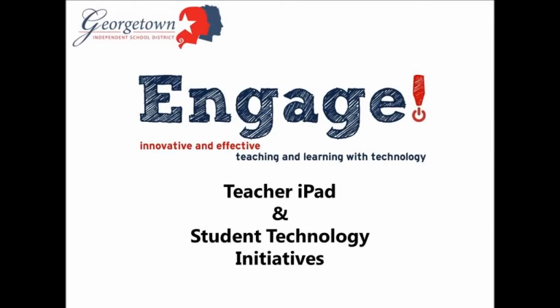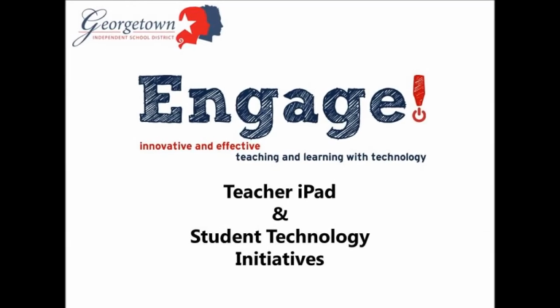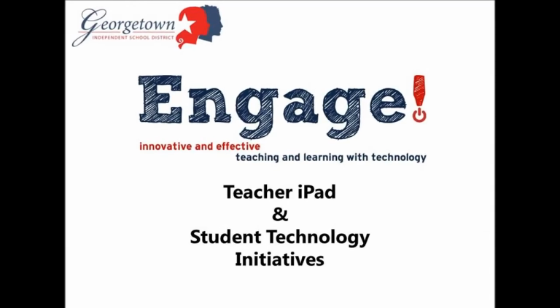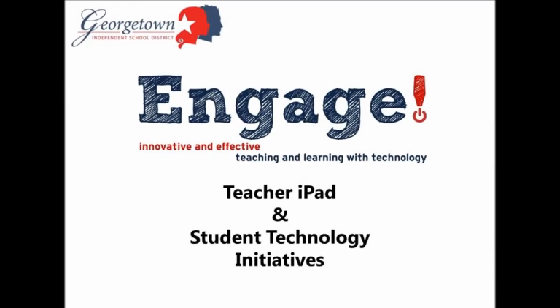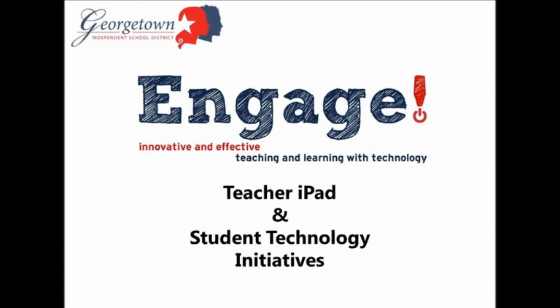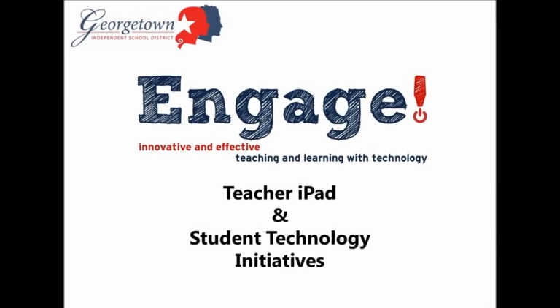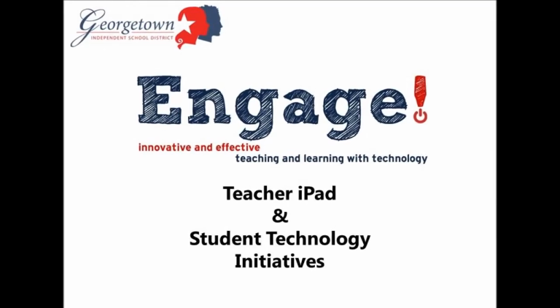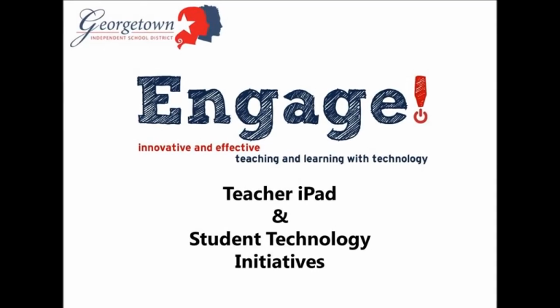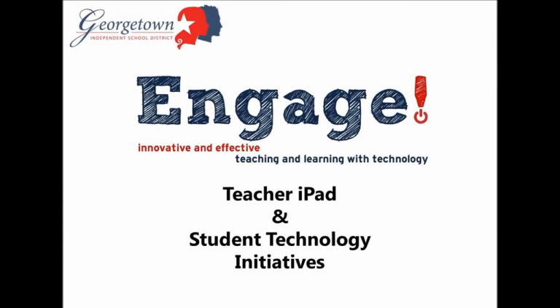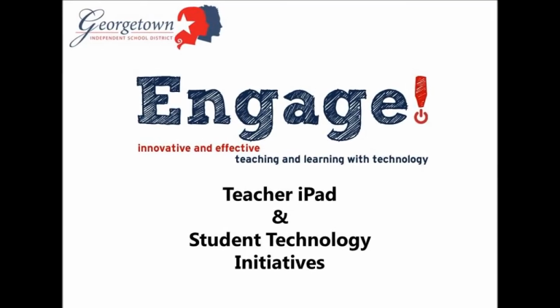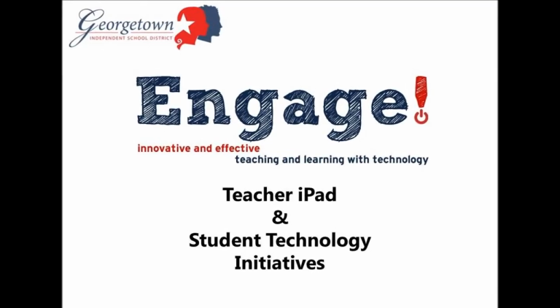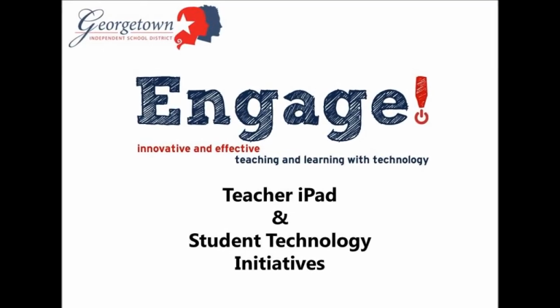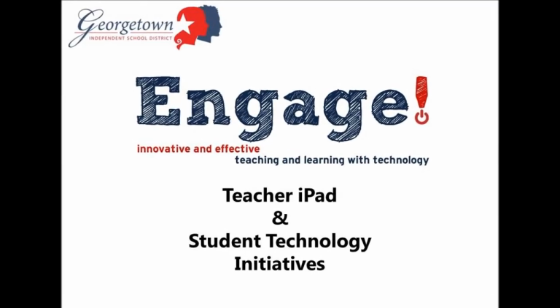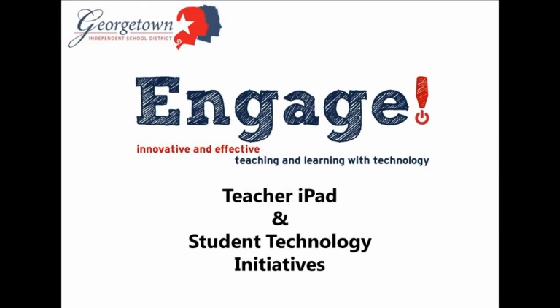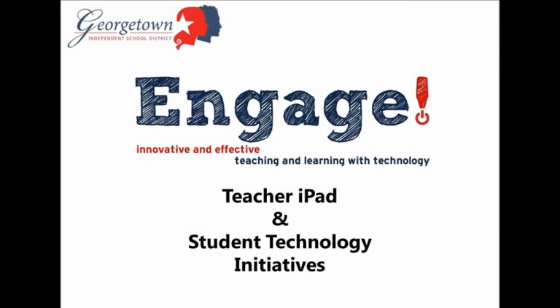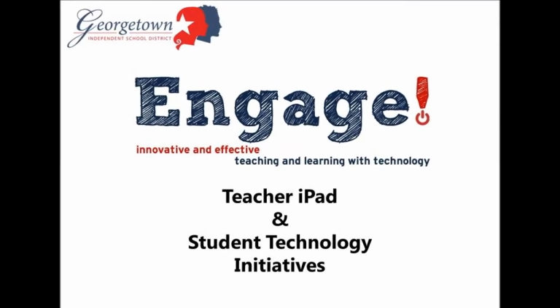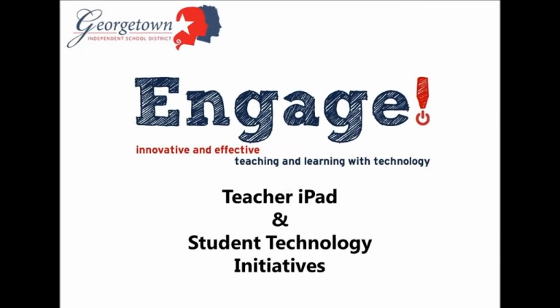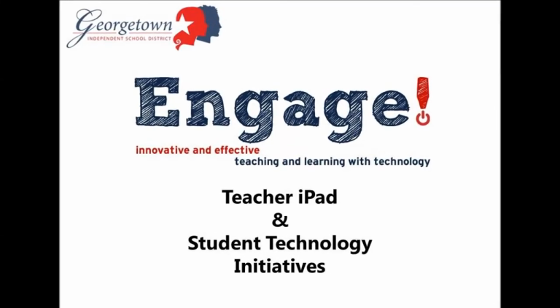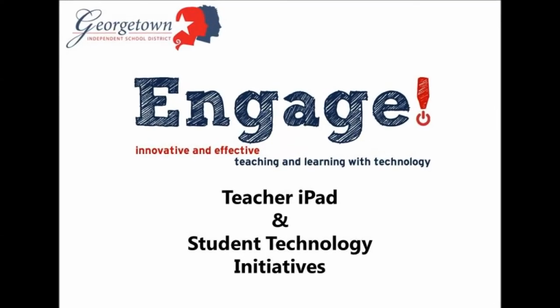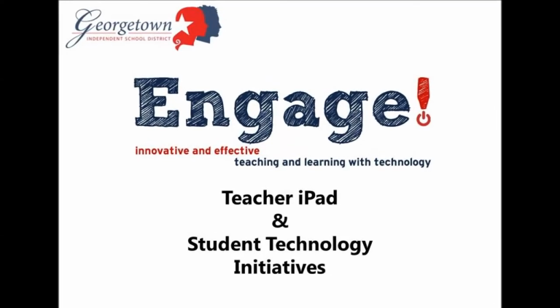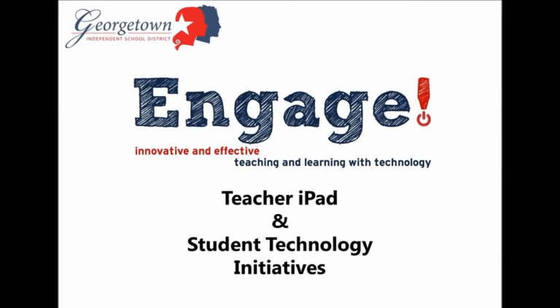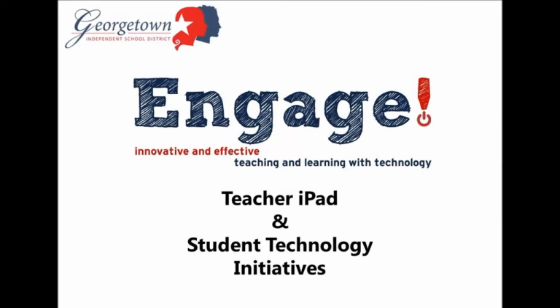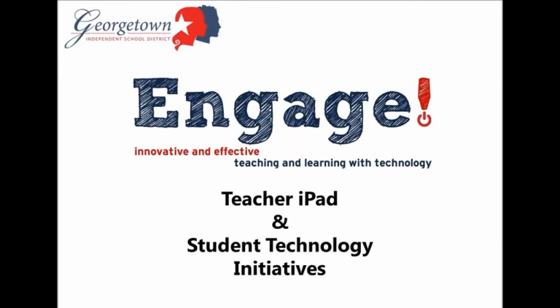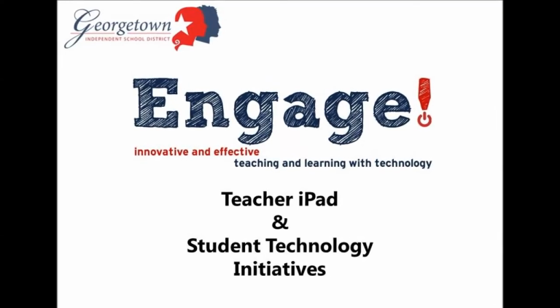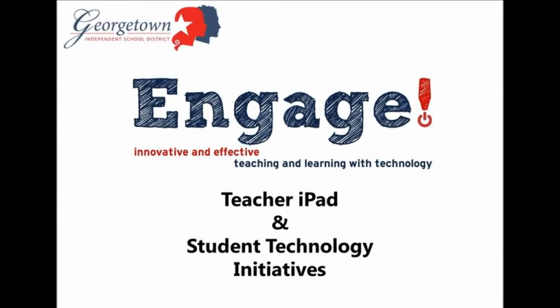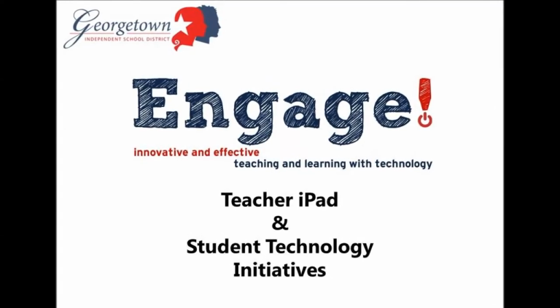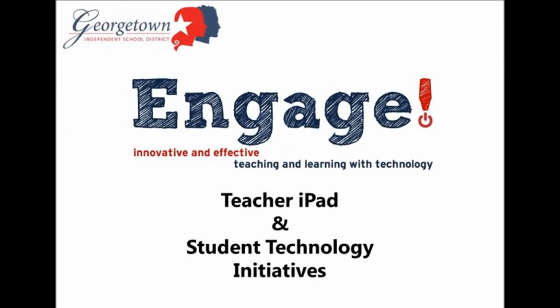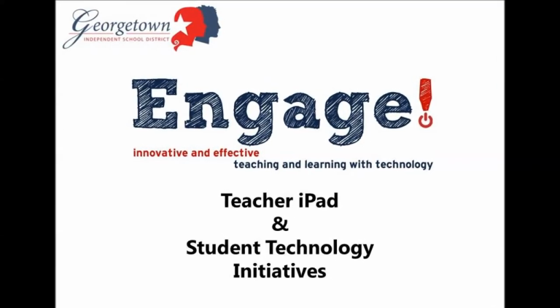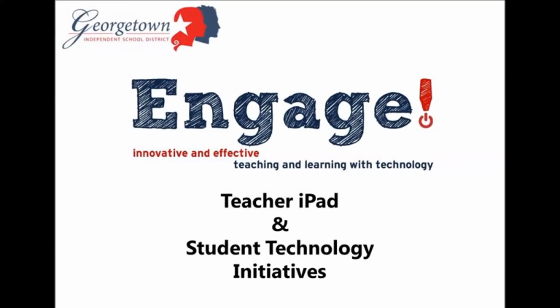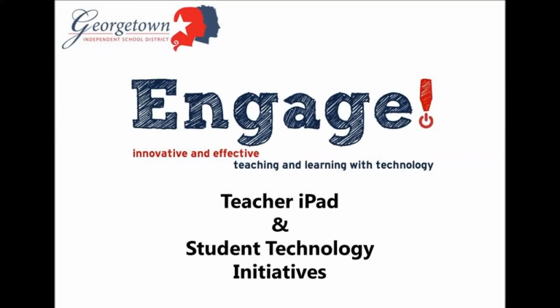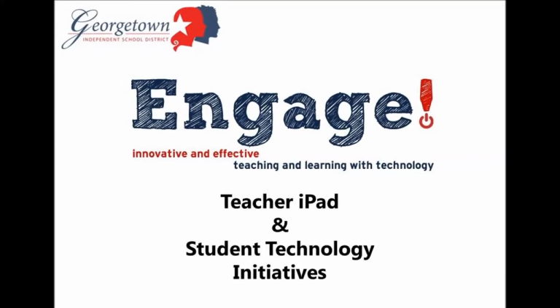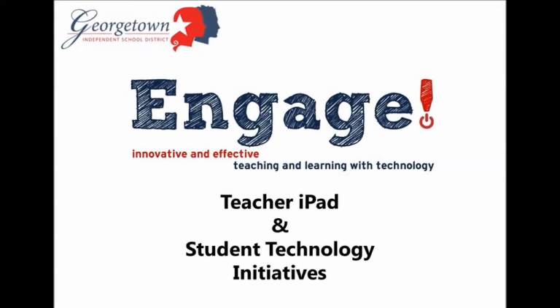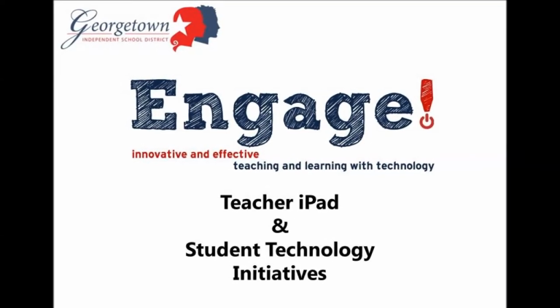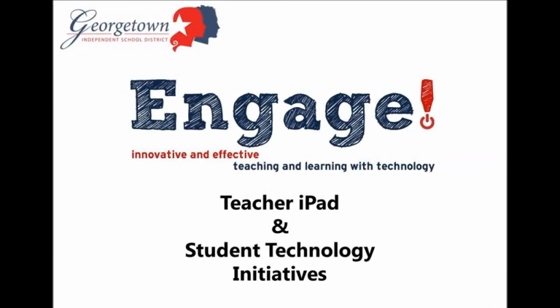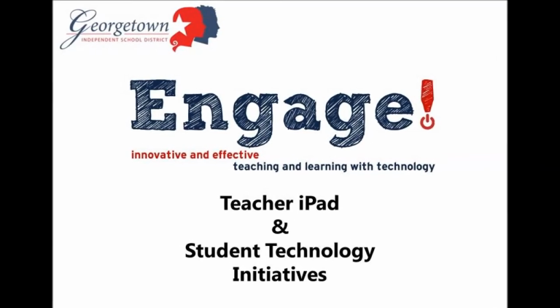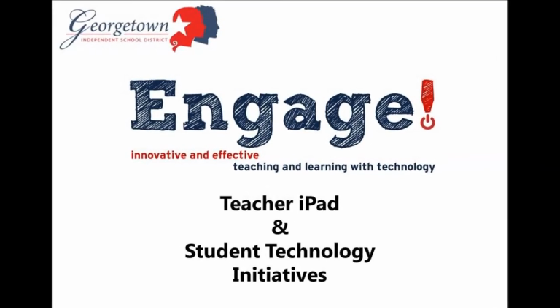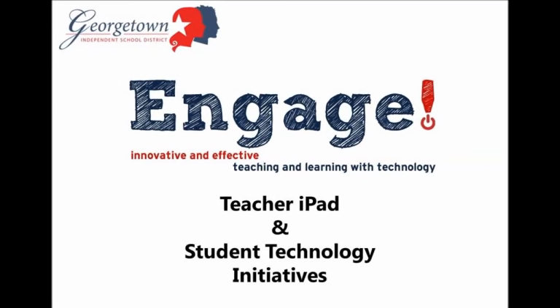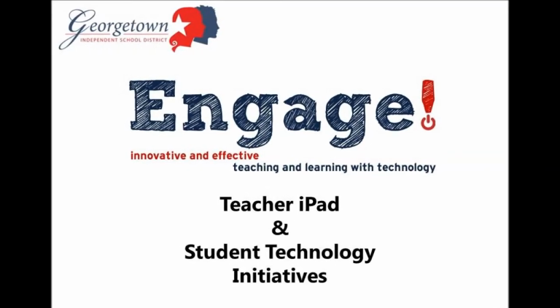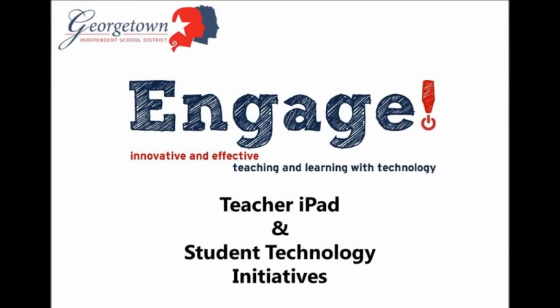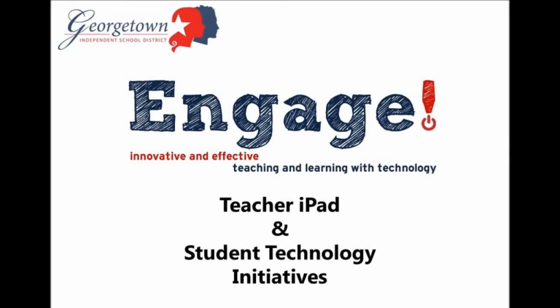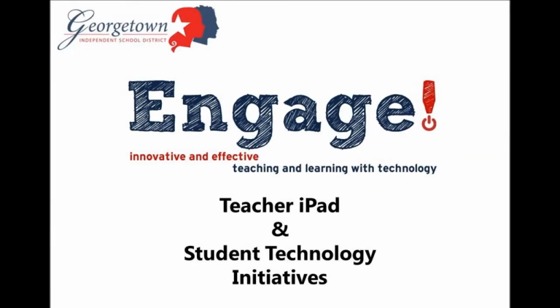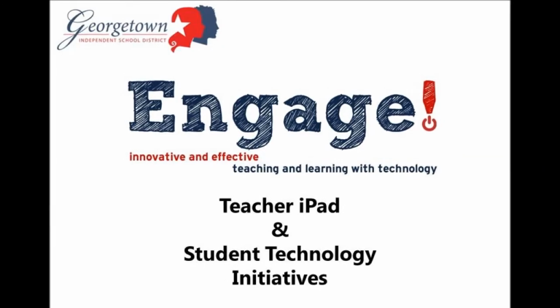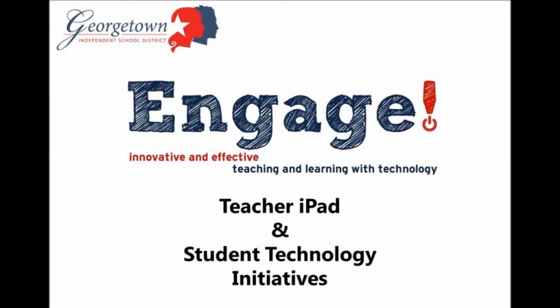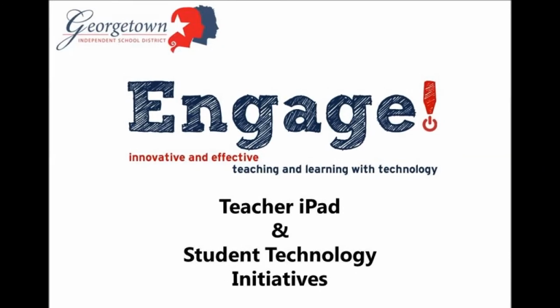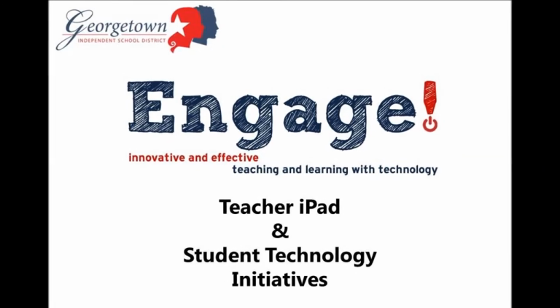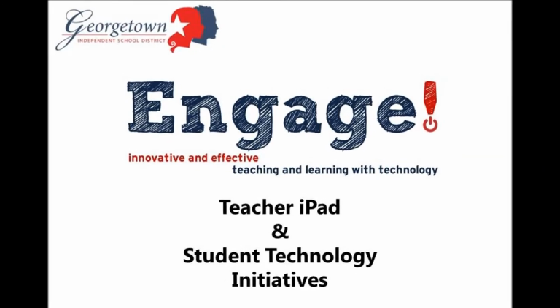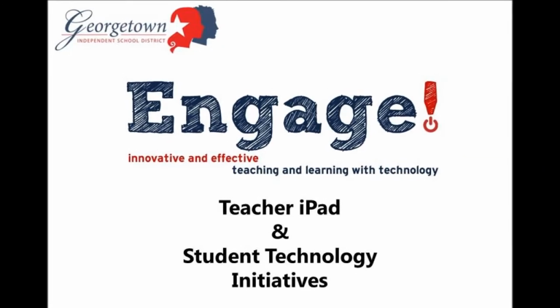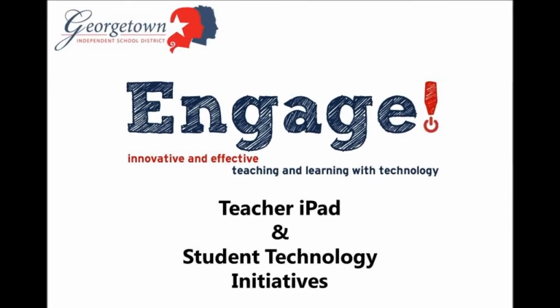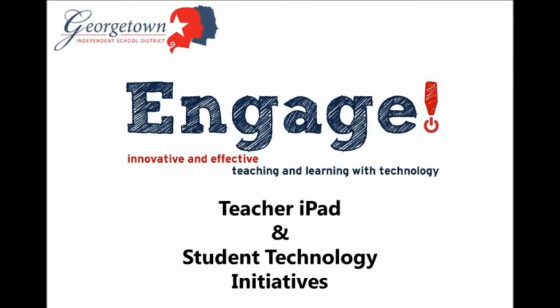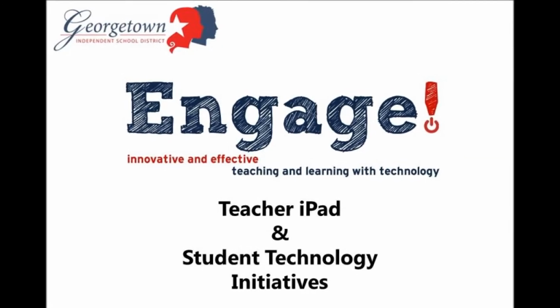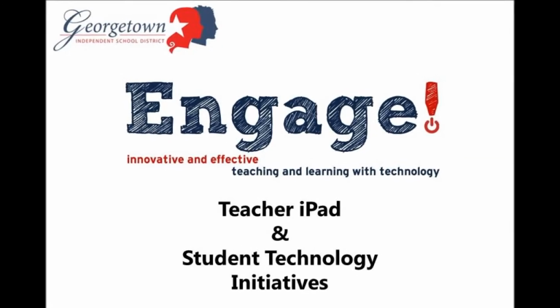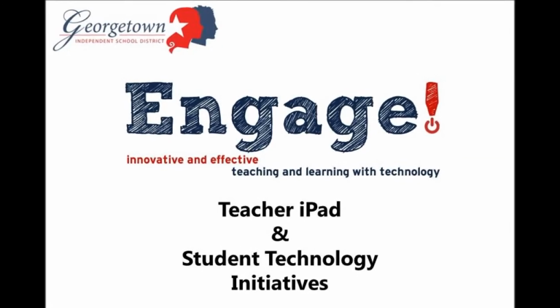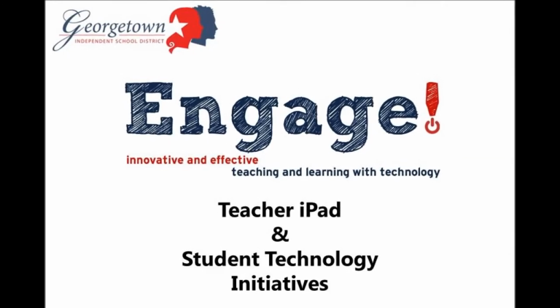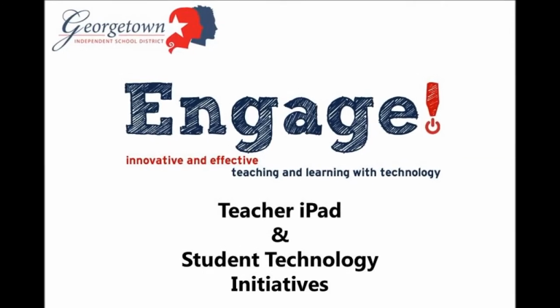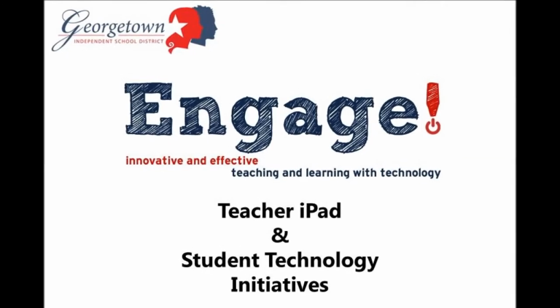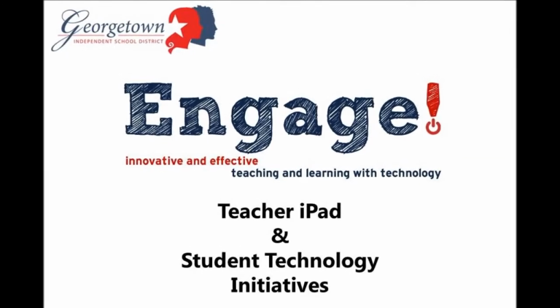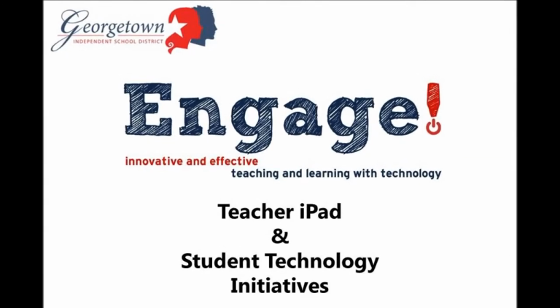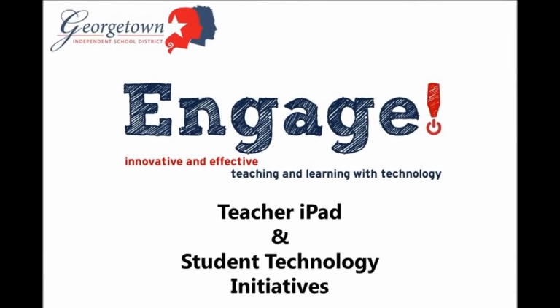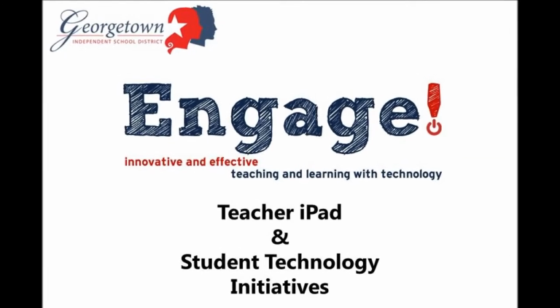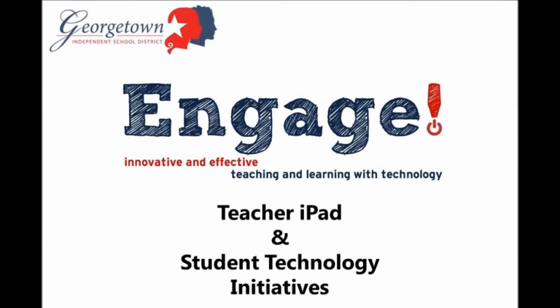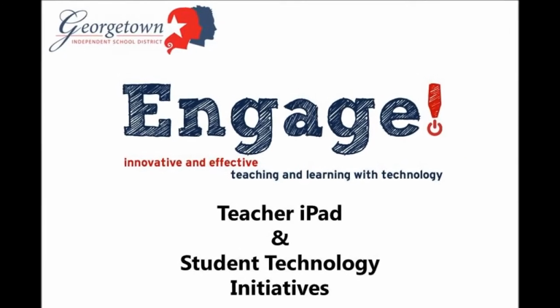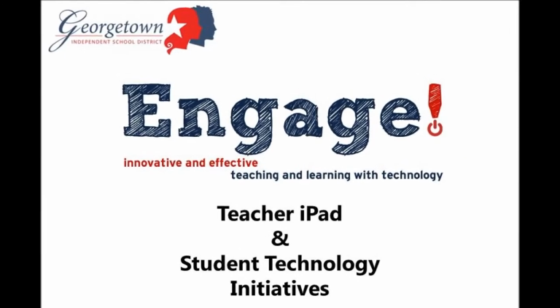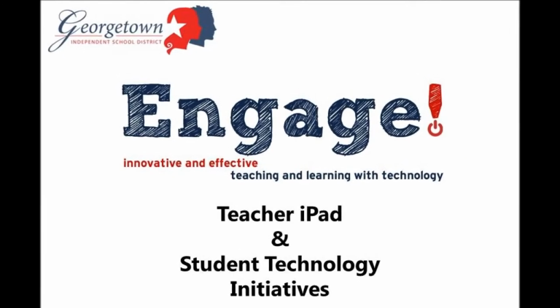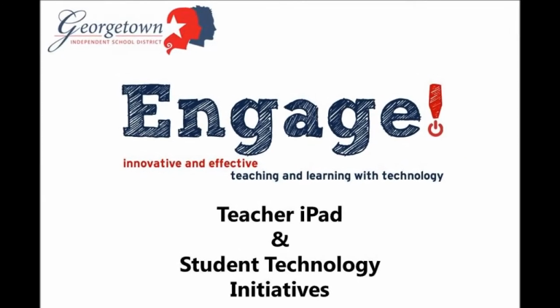Engage: Innovative and Effective Teaching and Learning with Technology. Teacher iPad and Student Technology Initiatives.